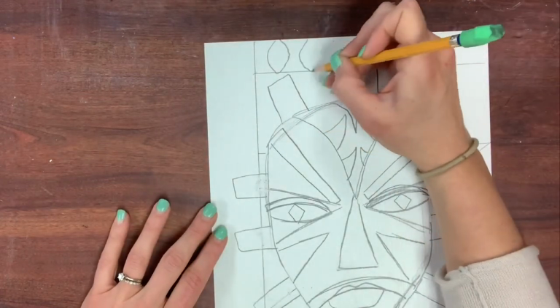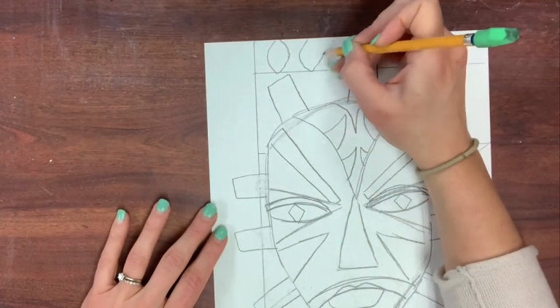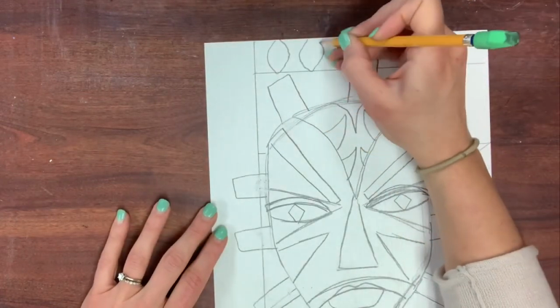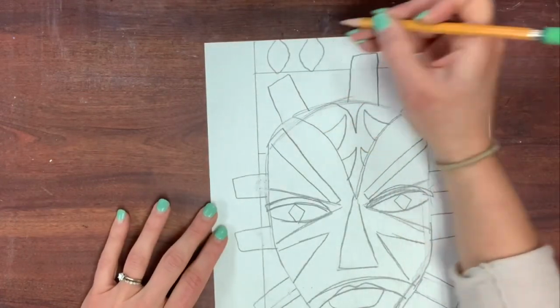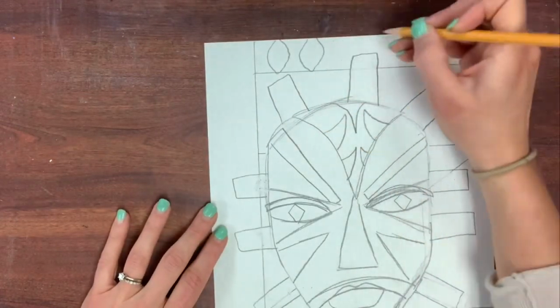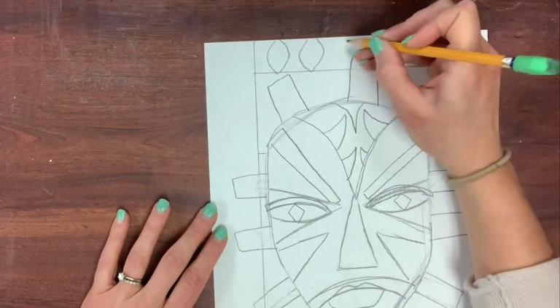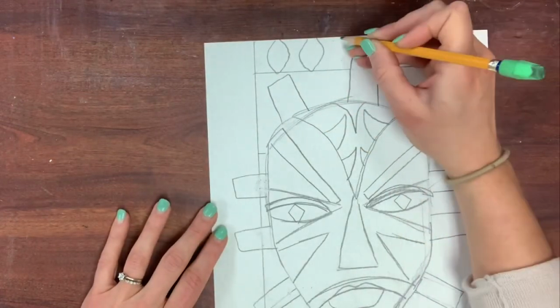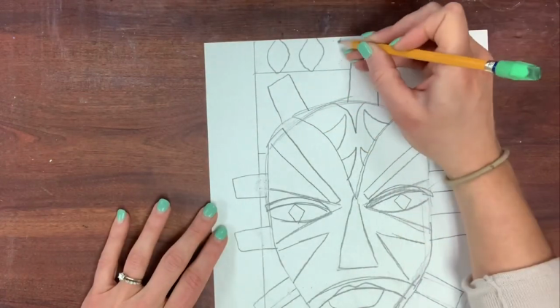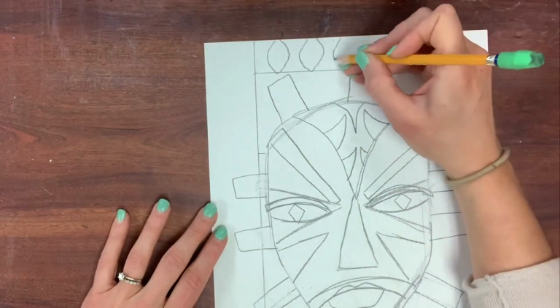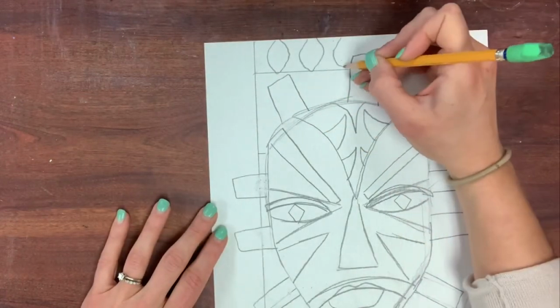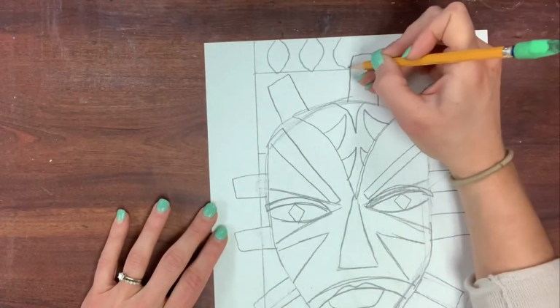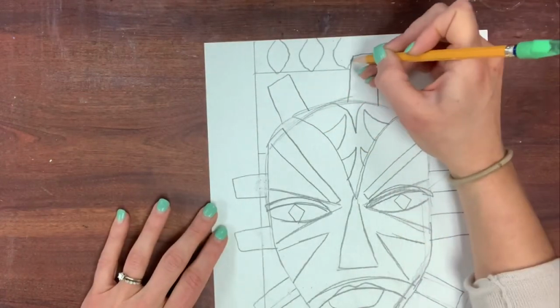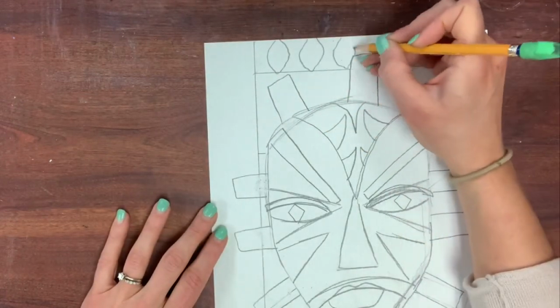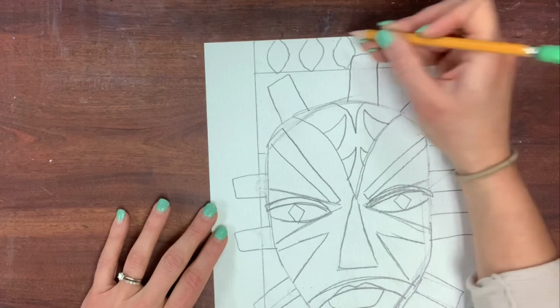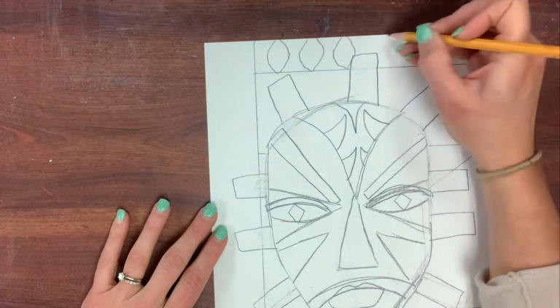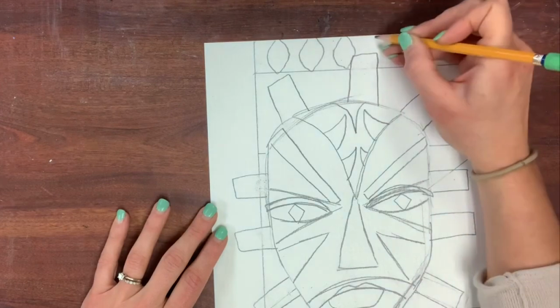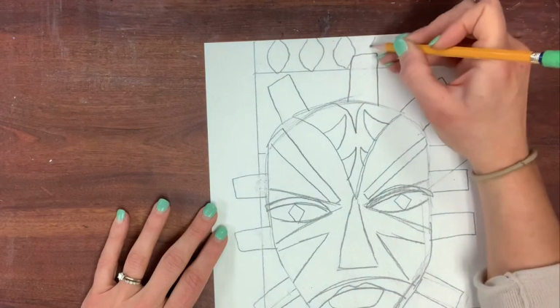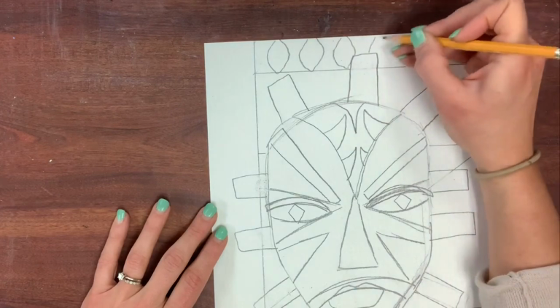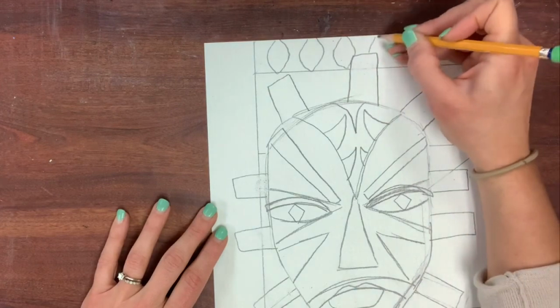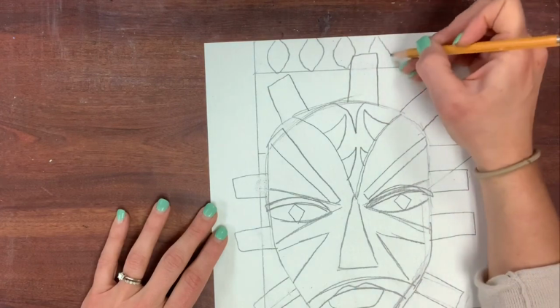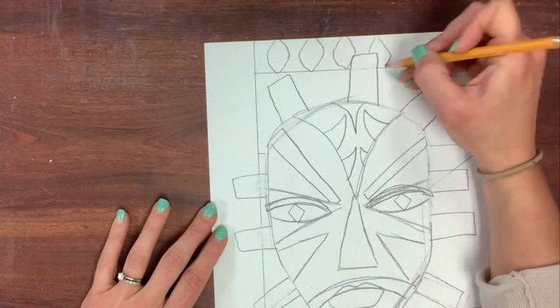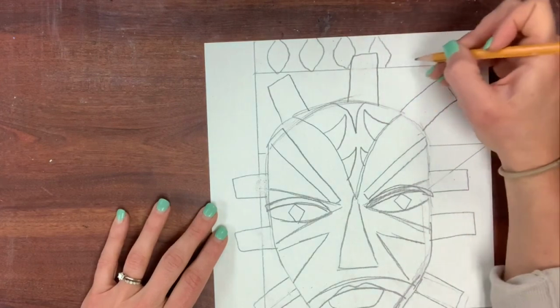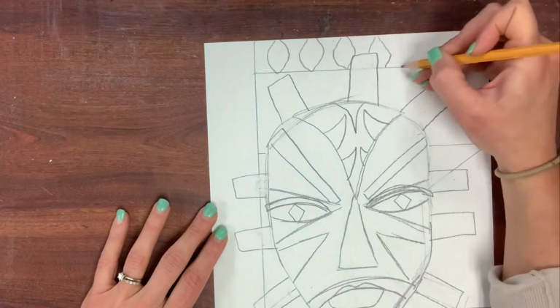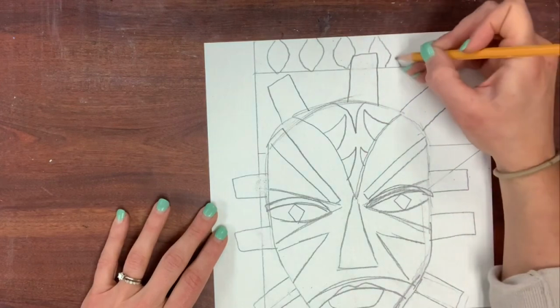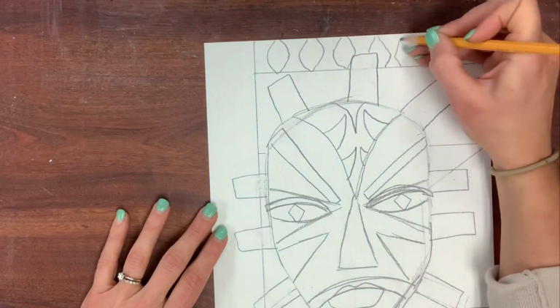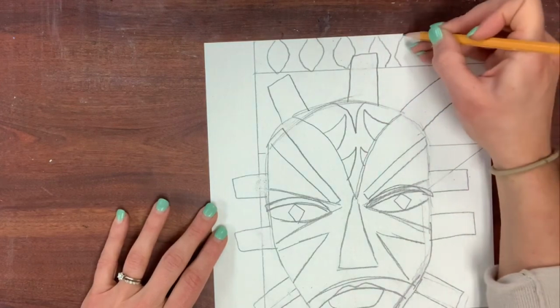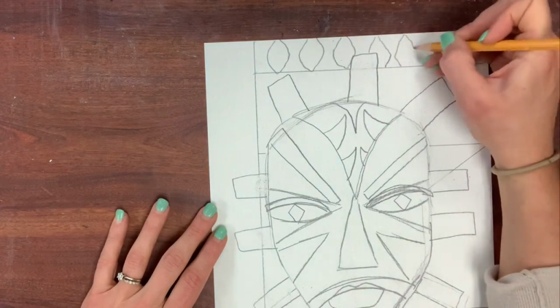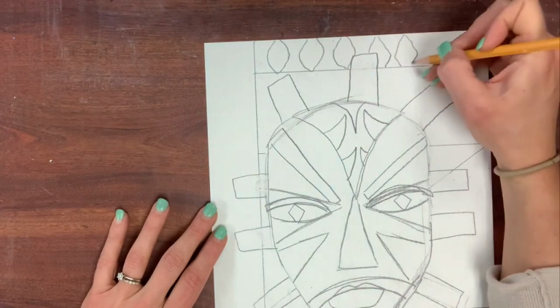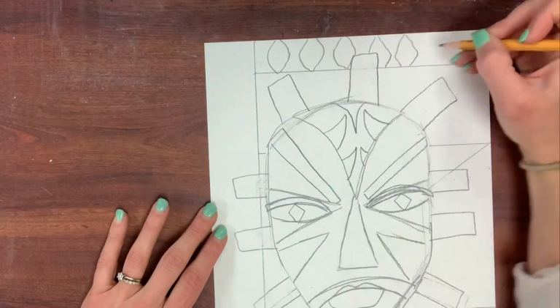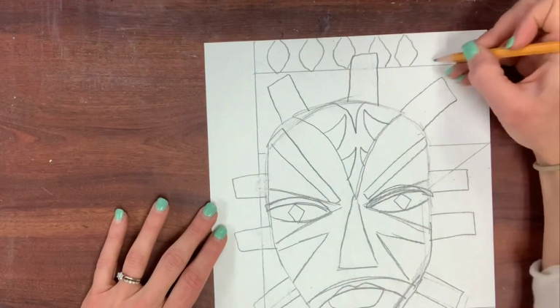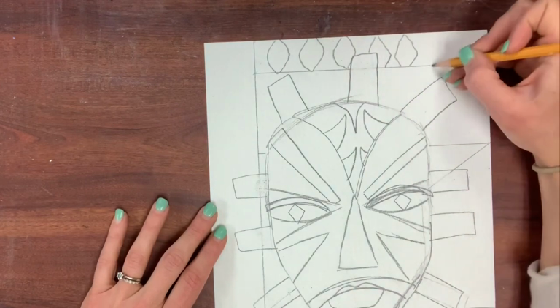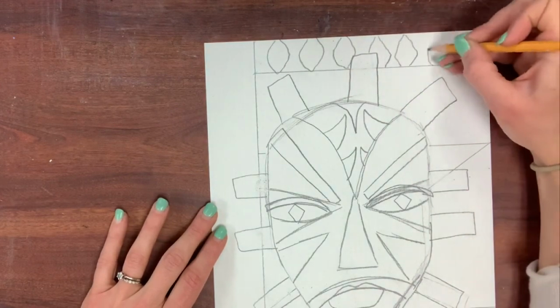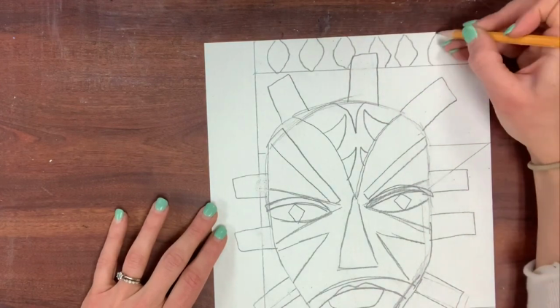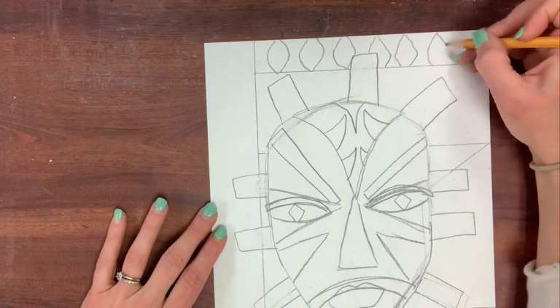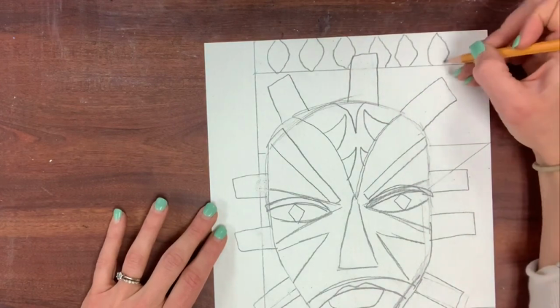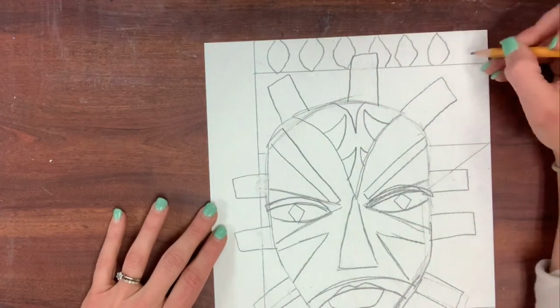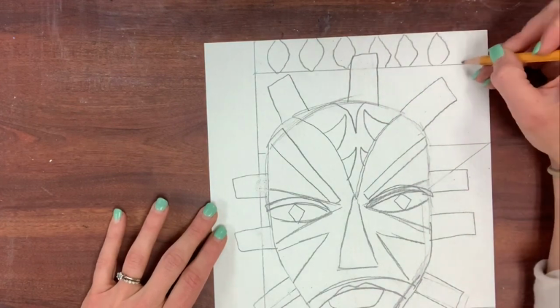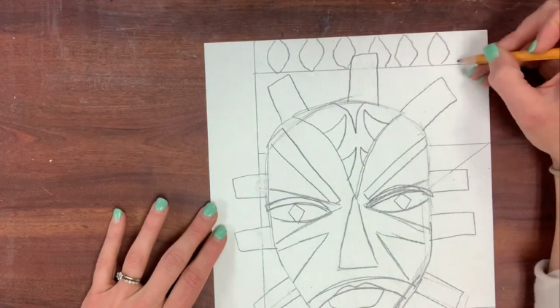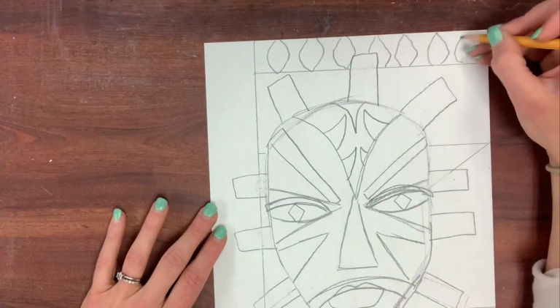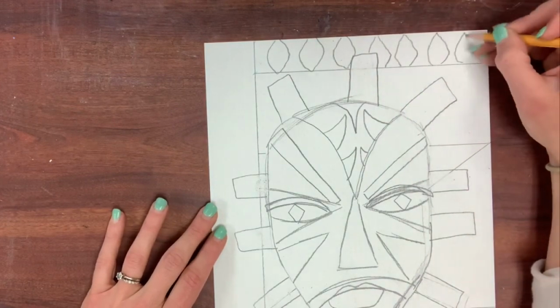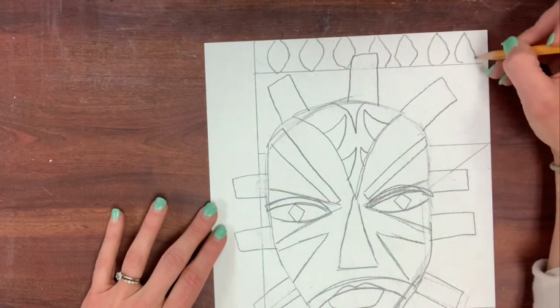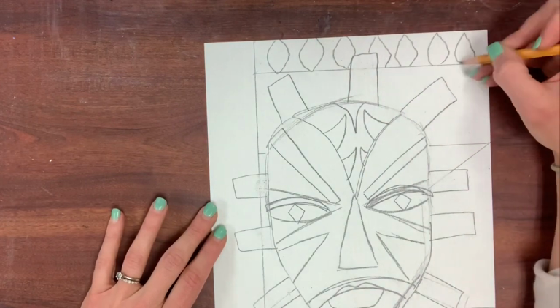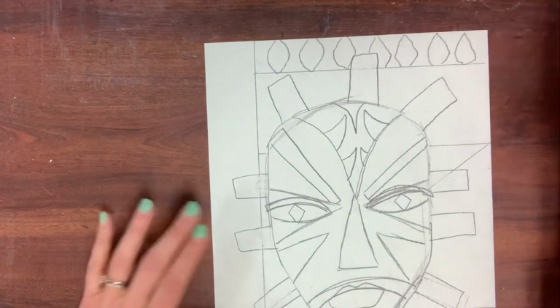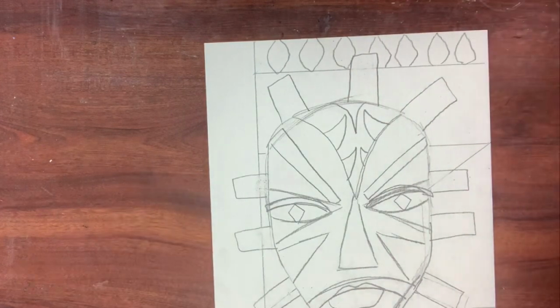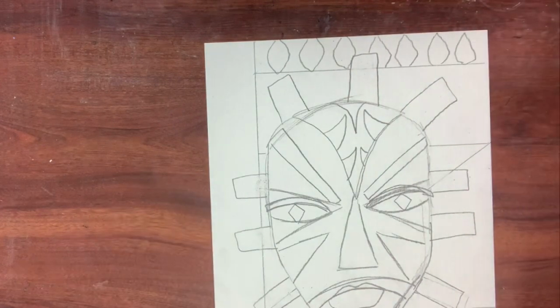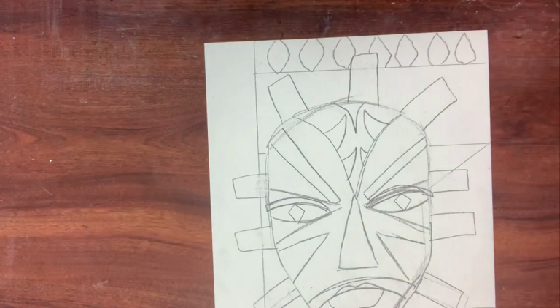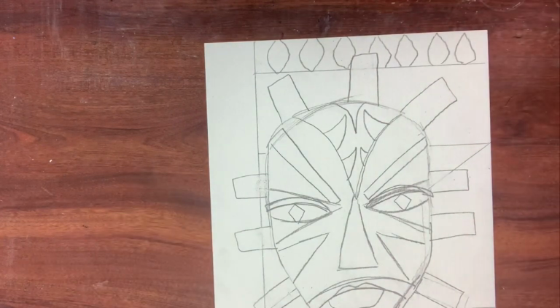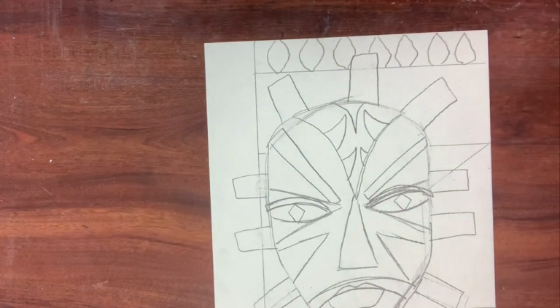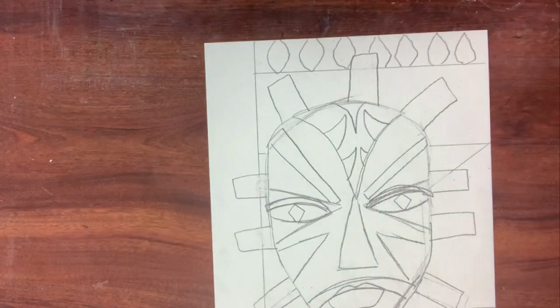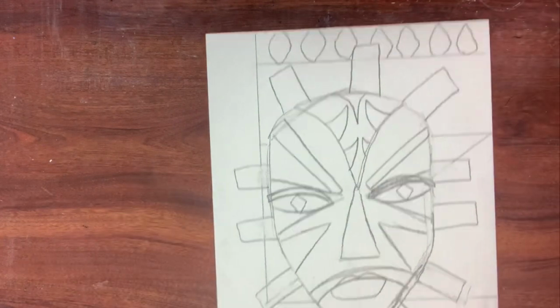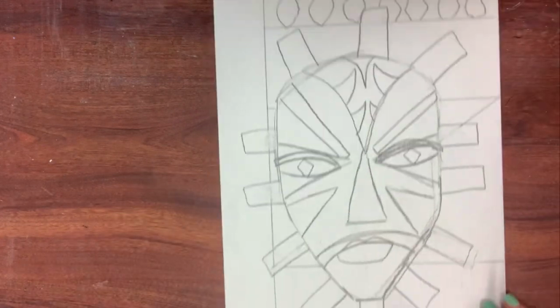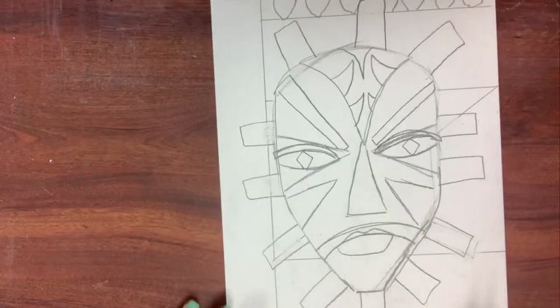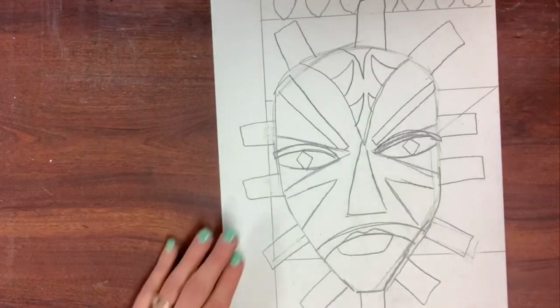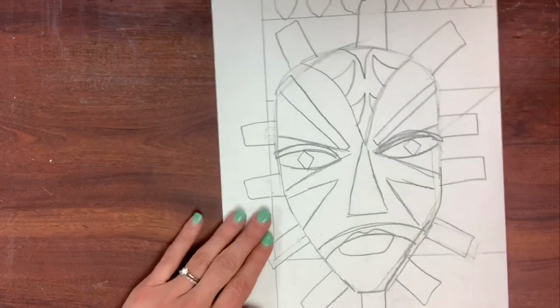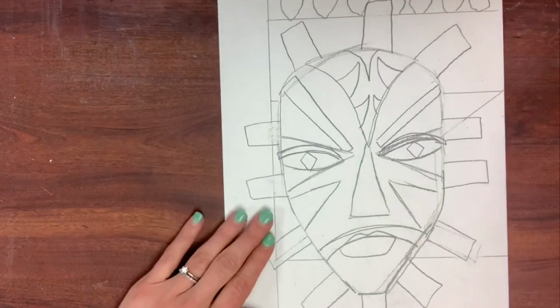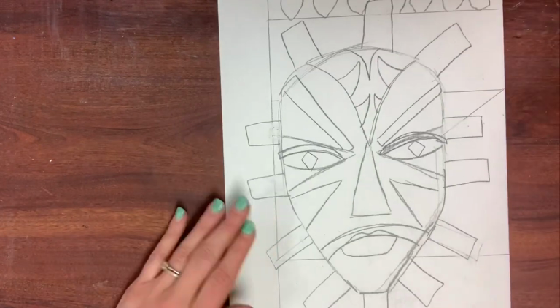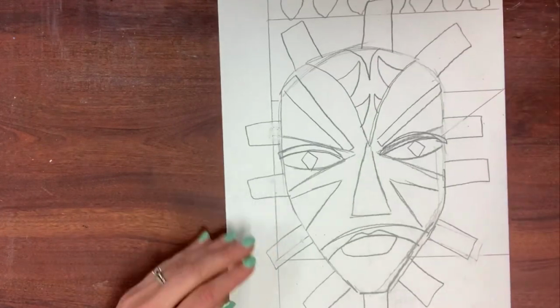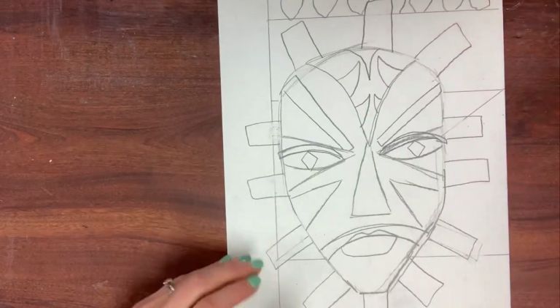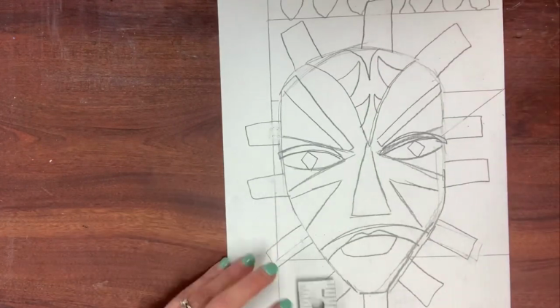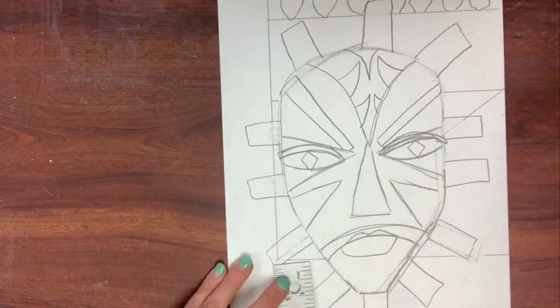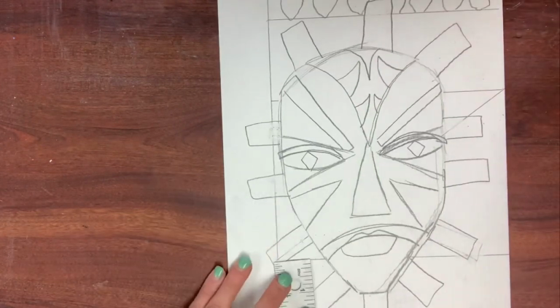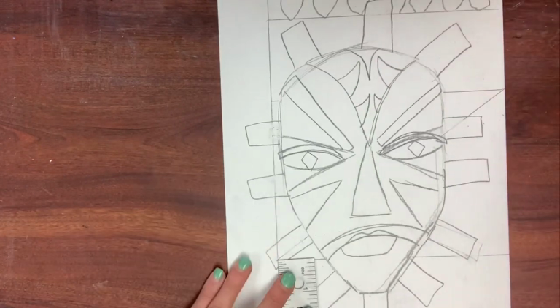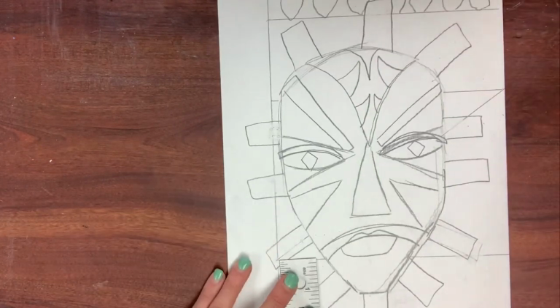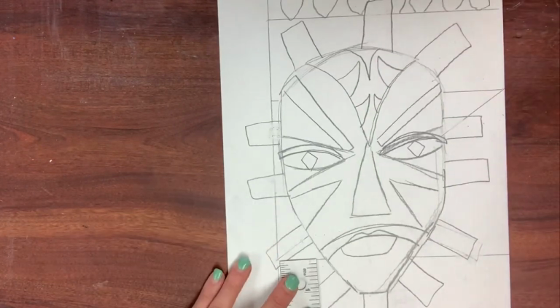Also, looking at different examples of African art and African patterns is a really great way to inspire your artwork.